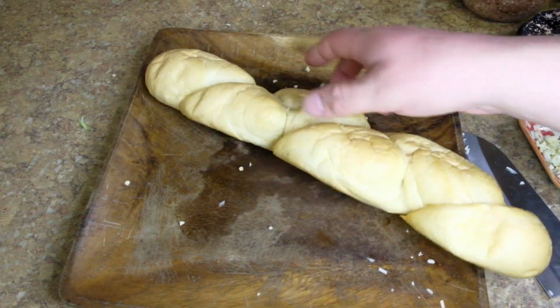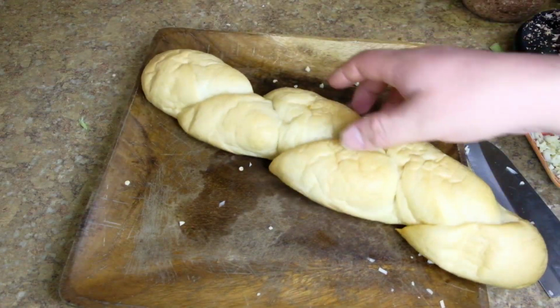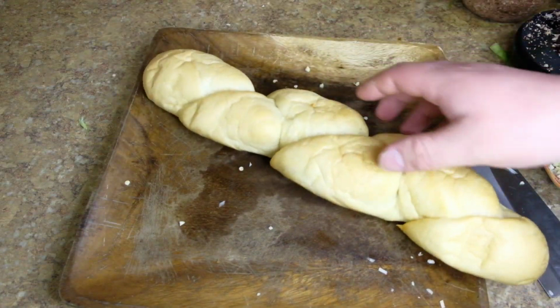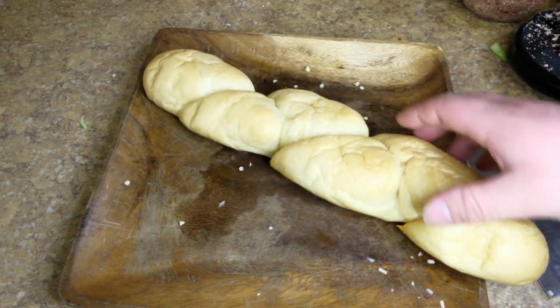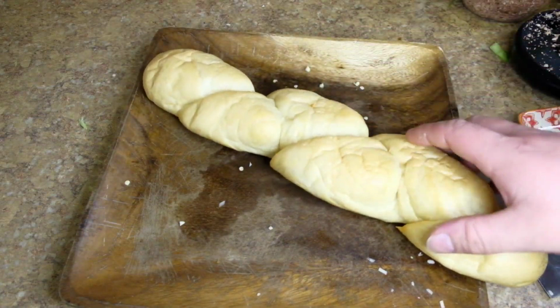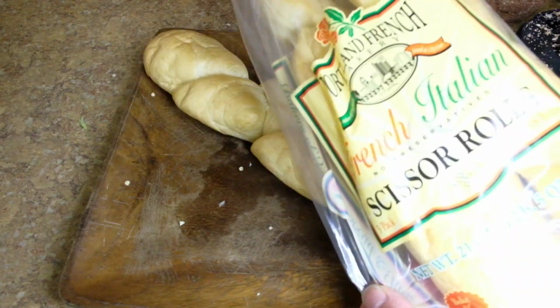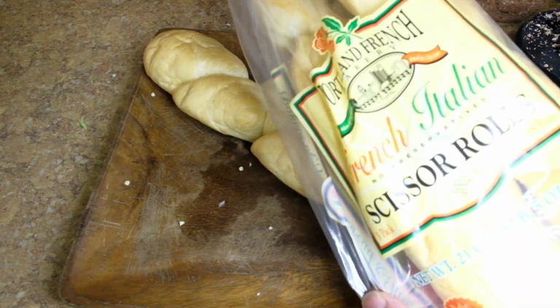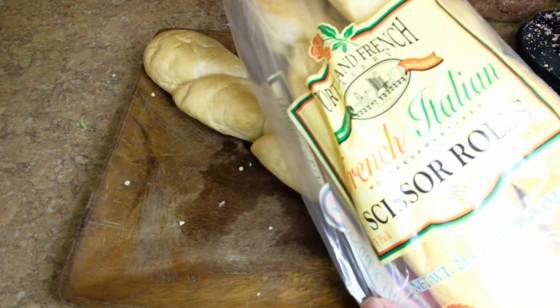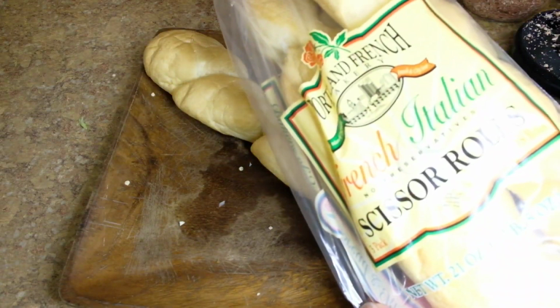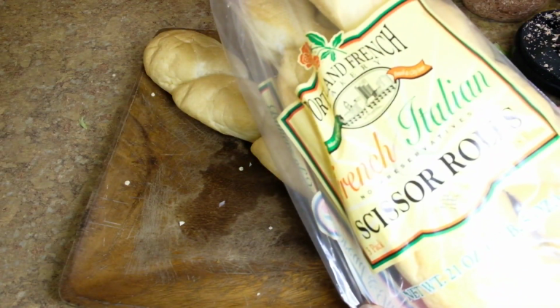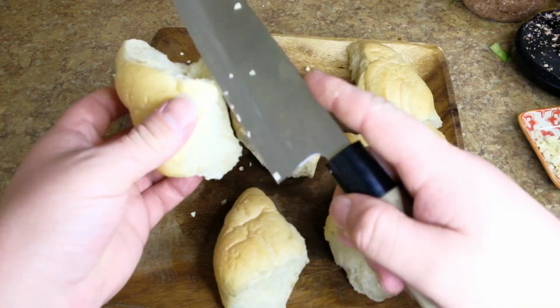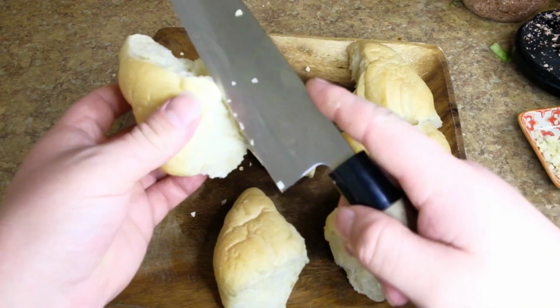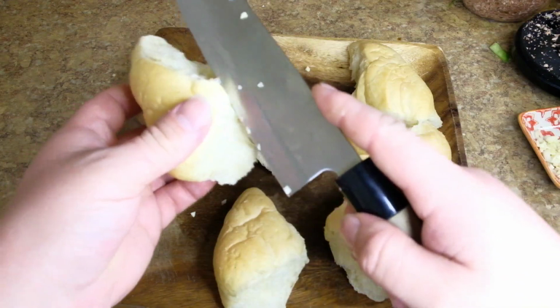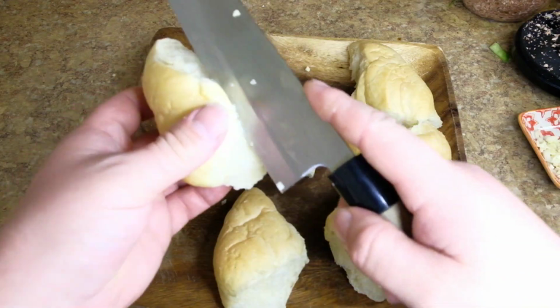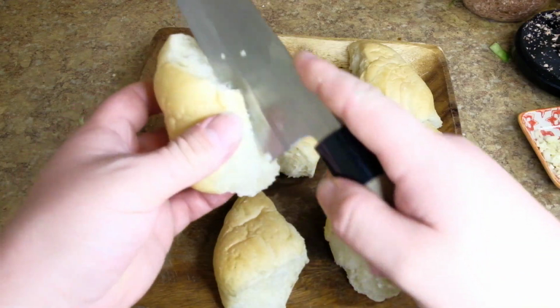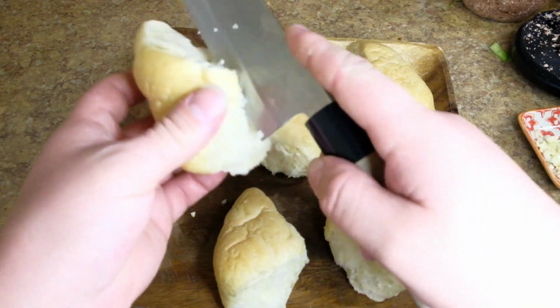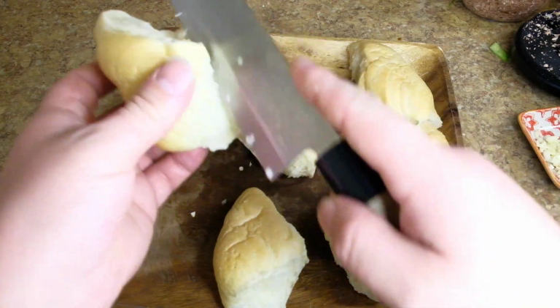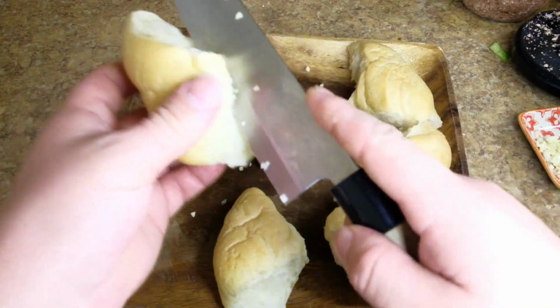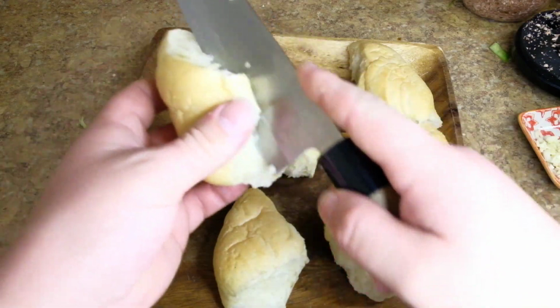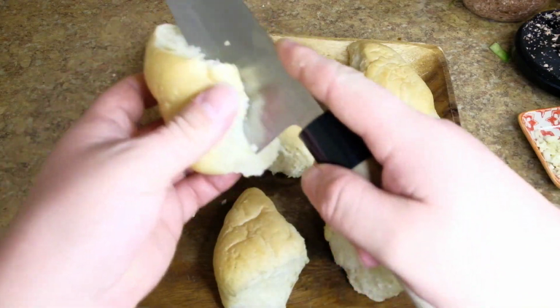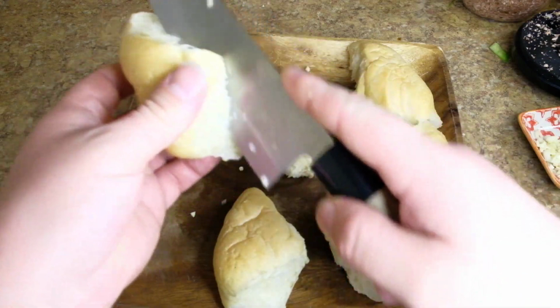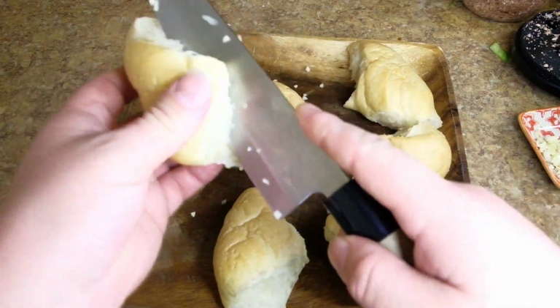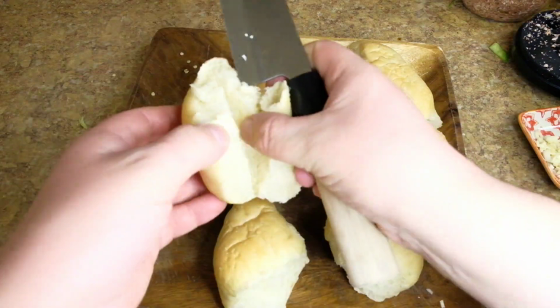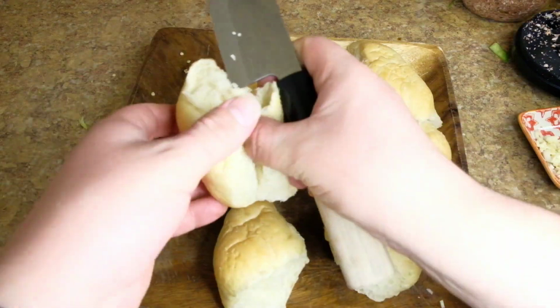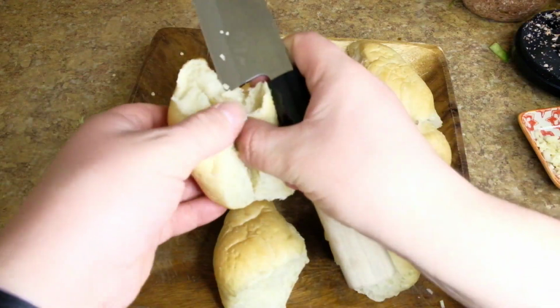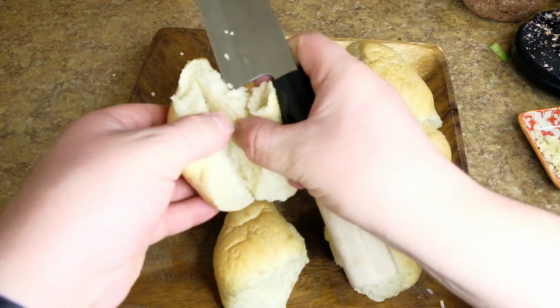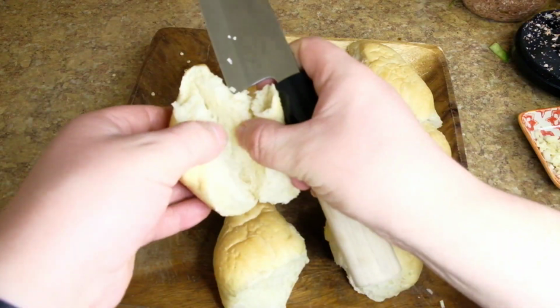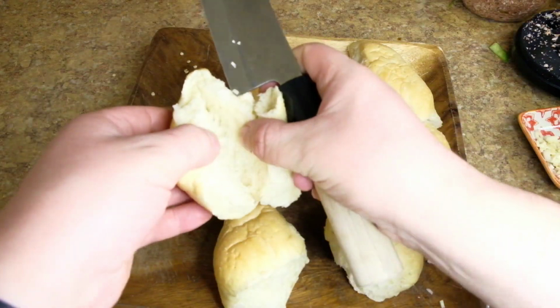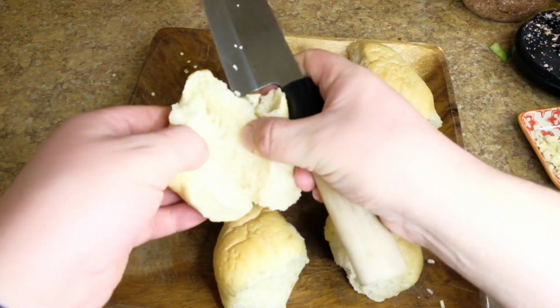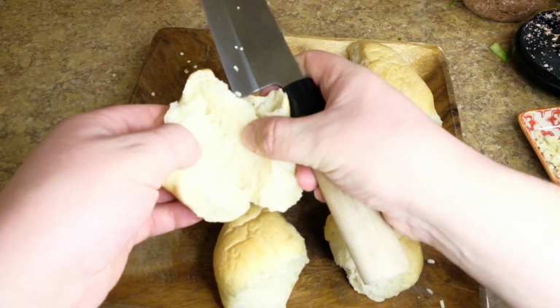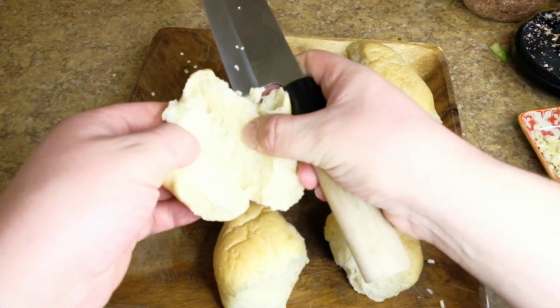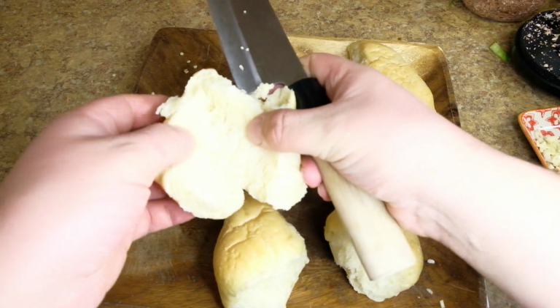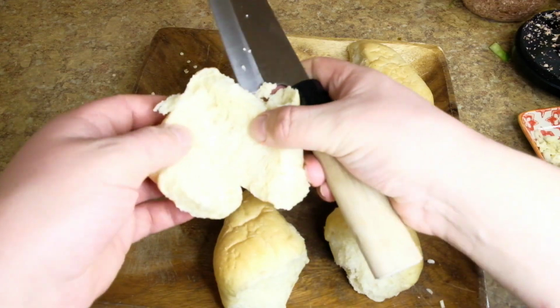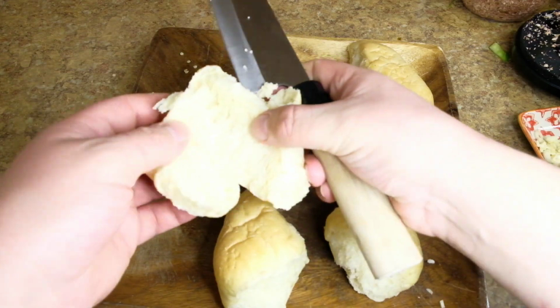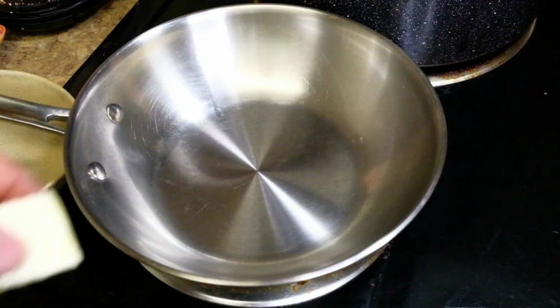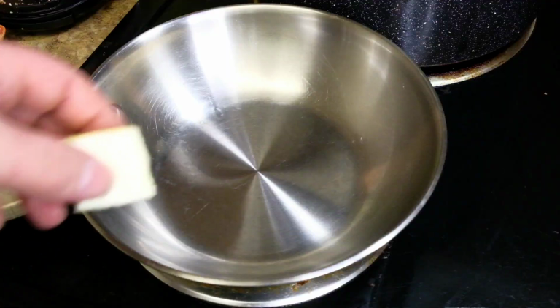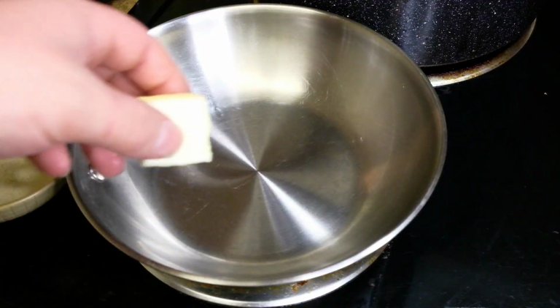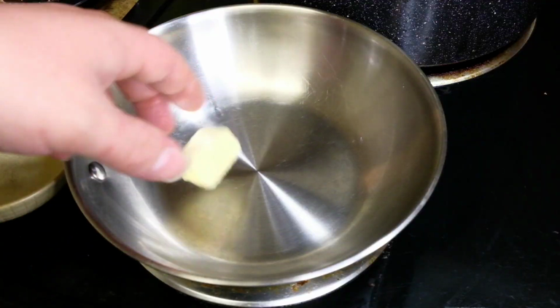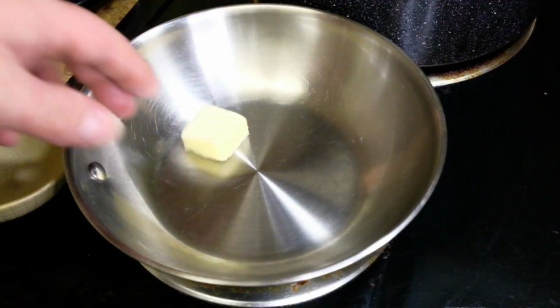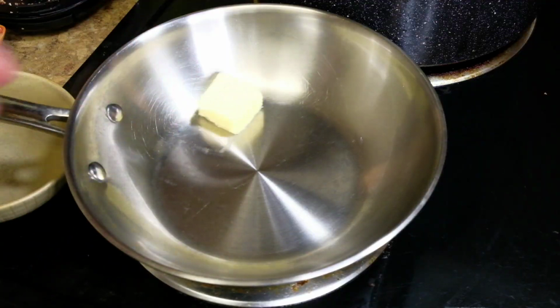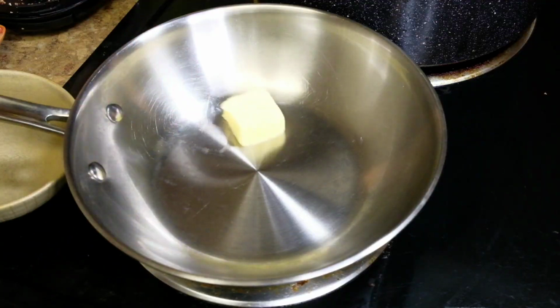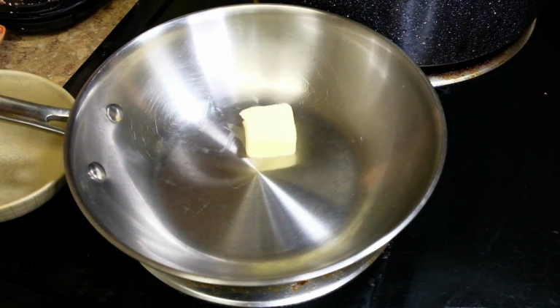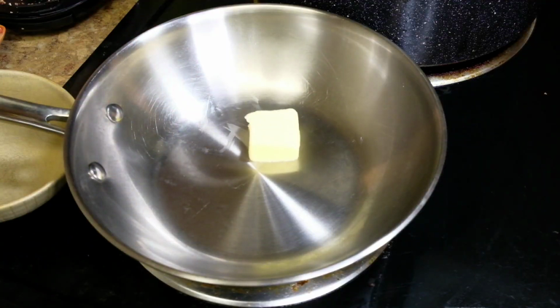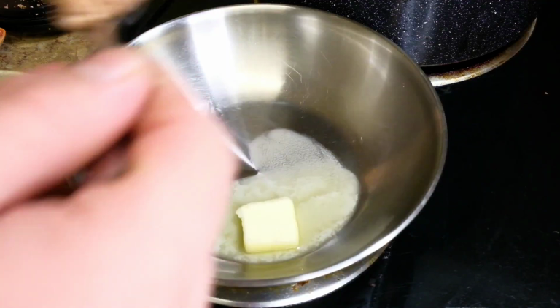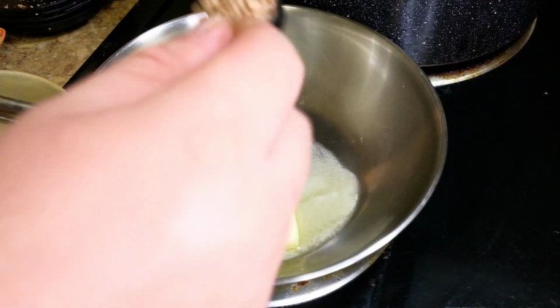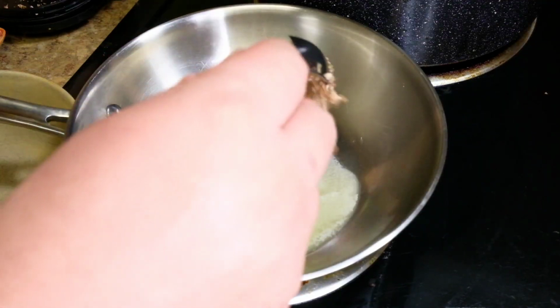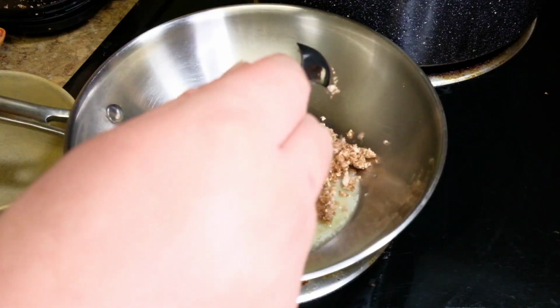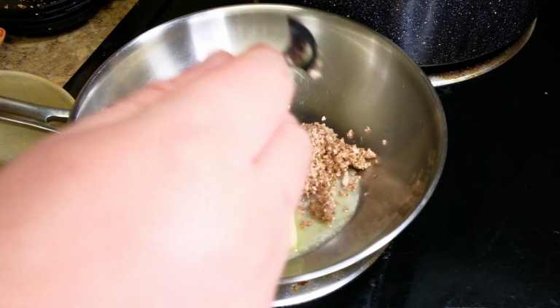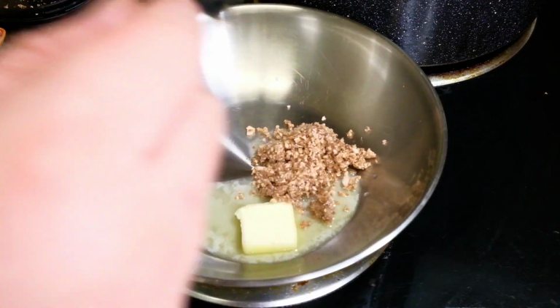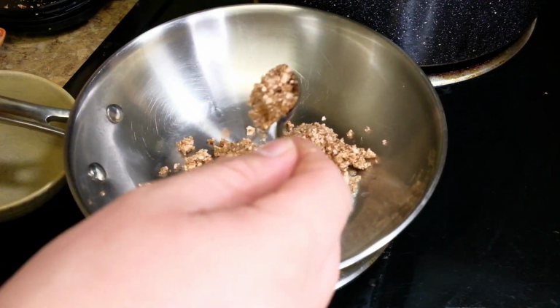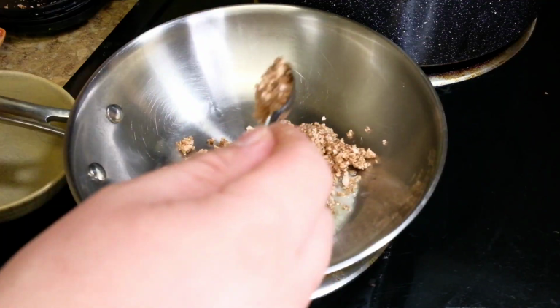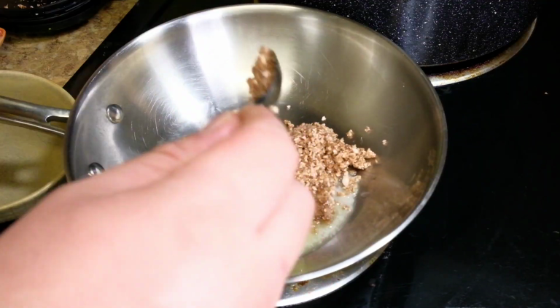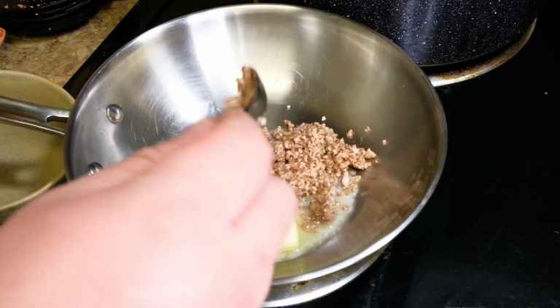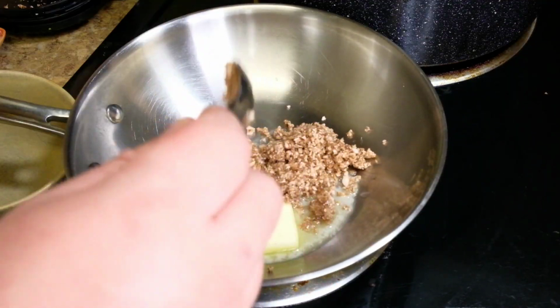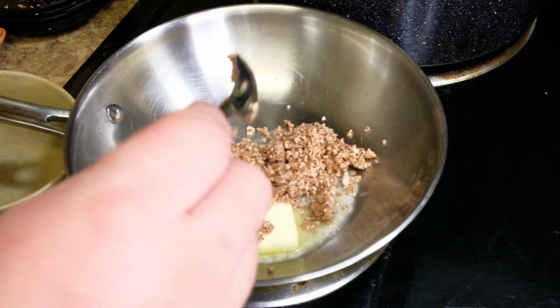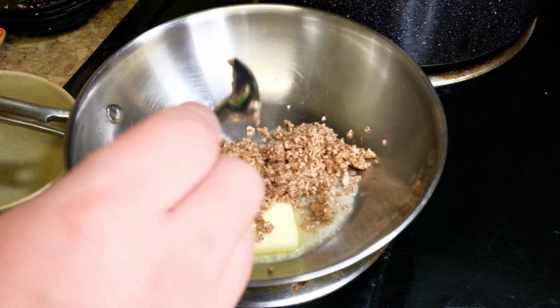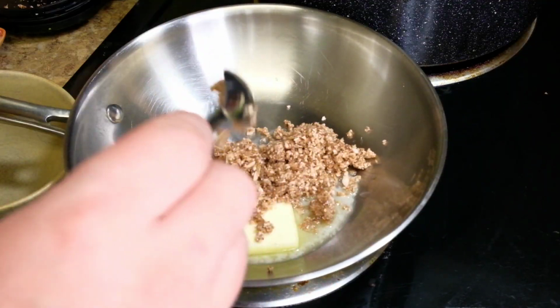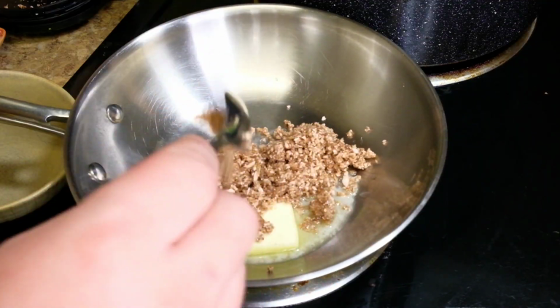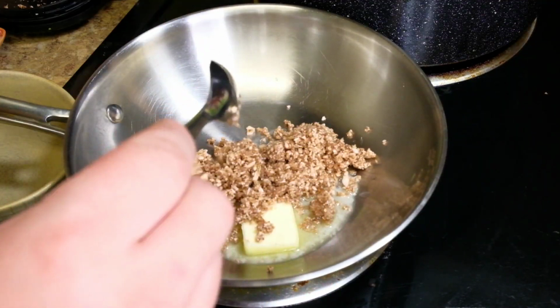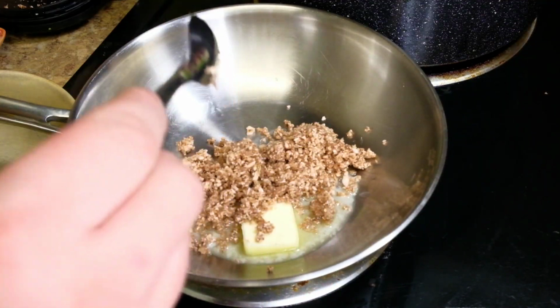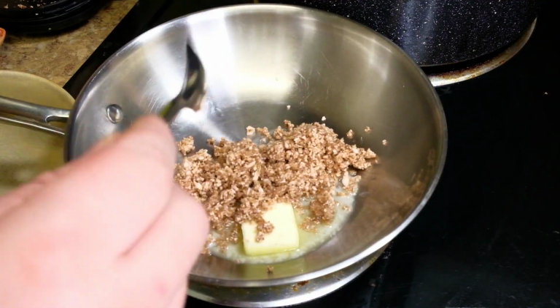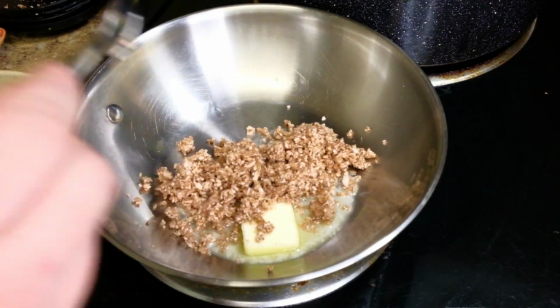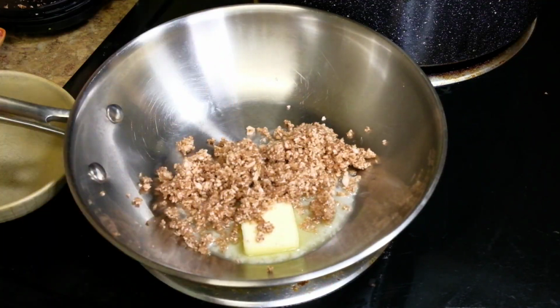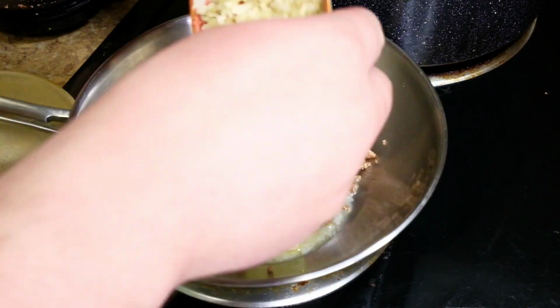Then we're going to take our scissor roll, chop it, butterfly it open, and cook it at 350 for a little bit. Then butter in a pan and get the mushrooms in there.